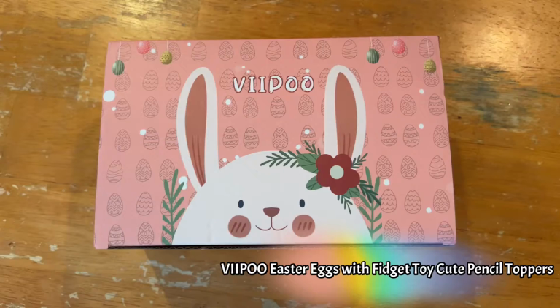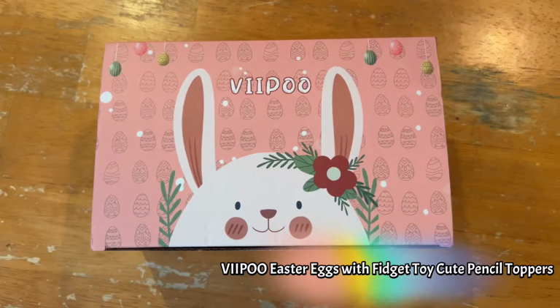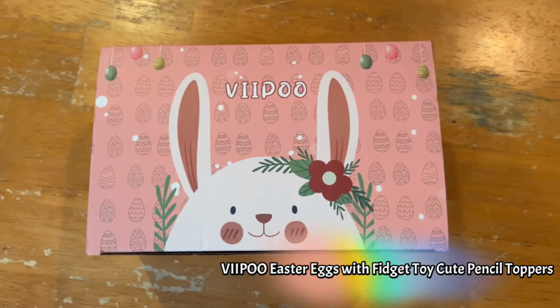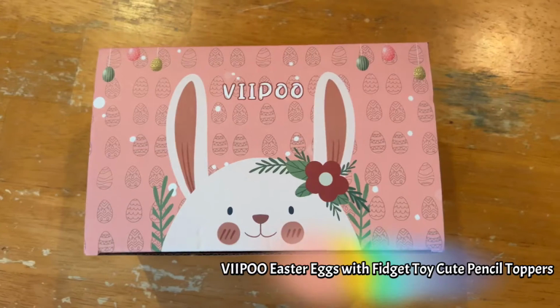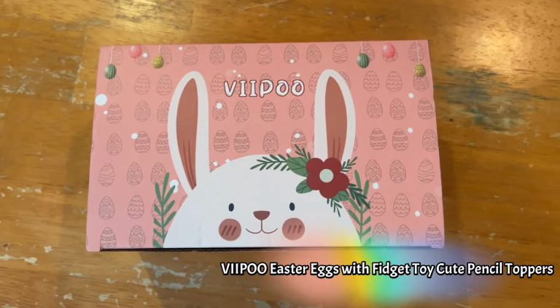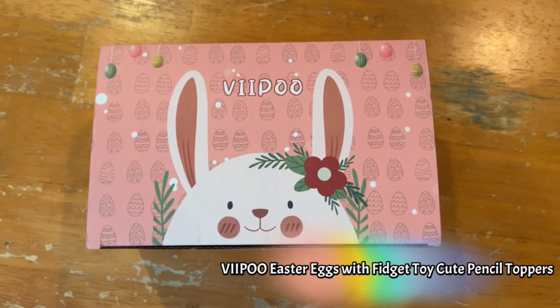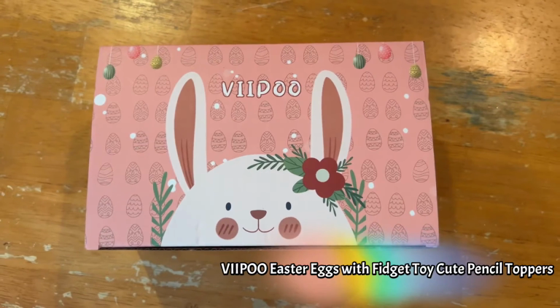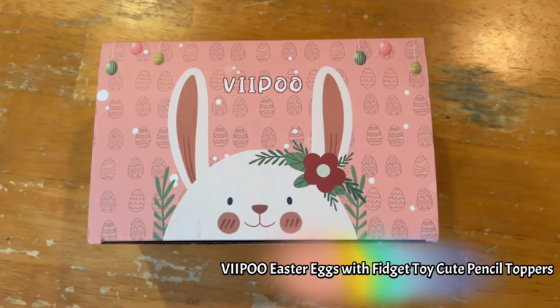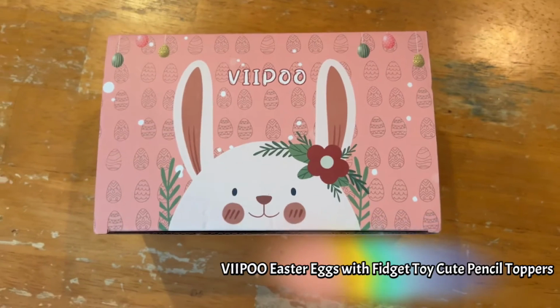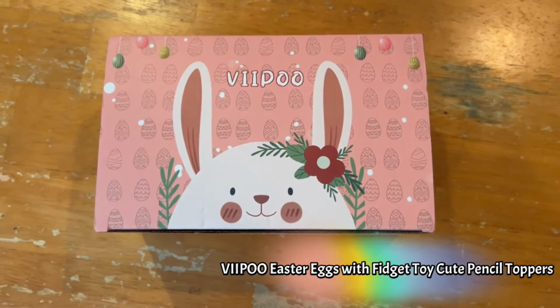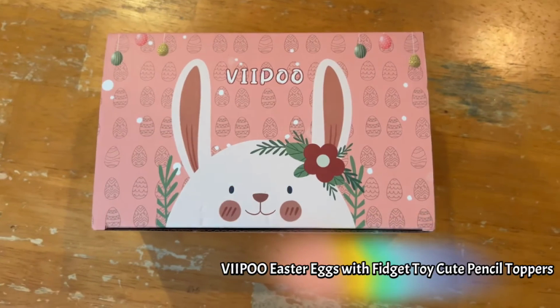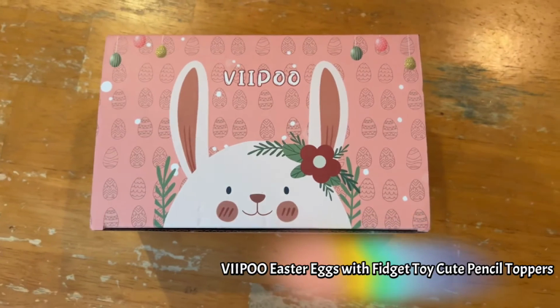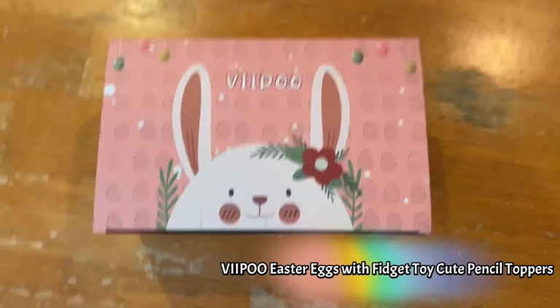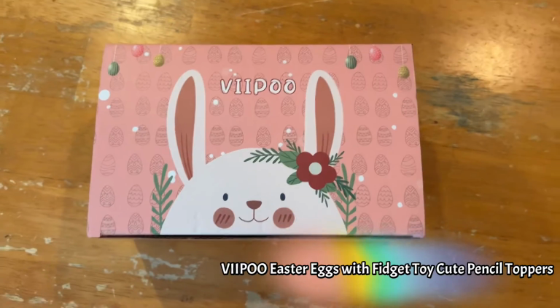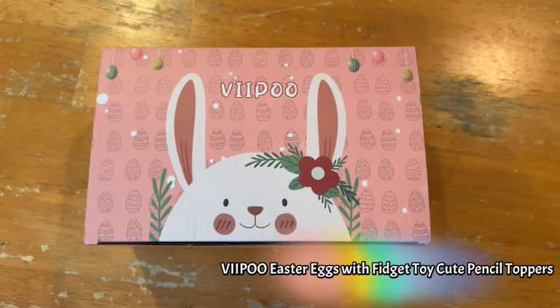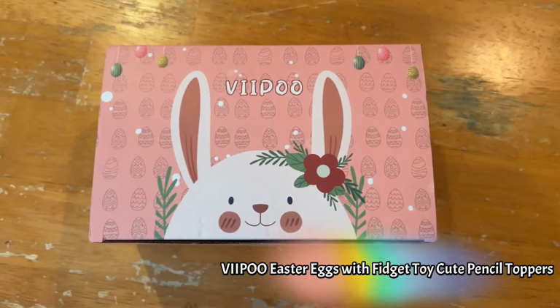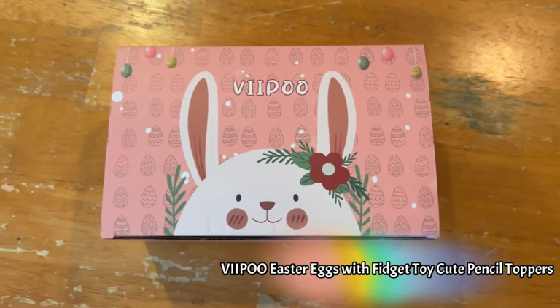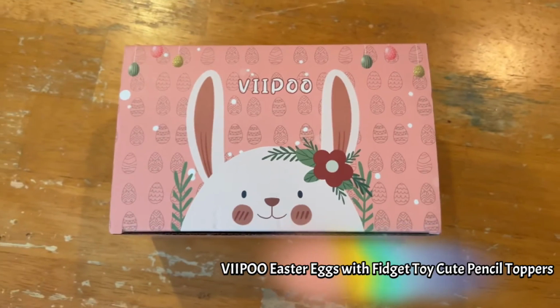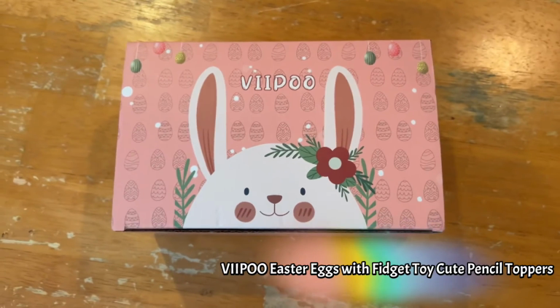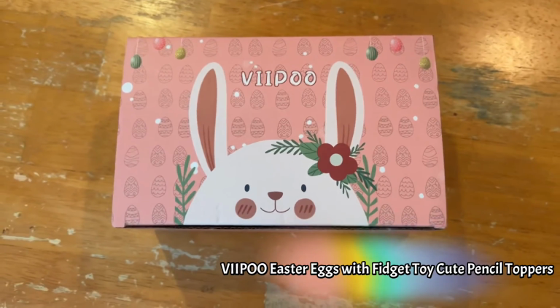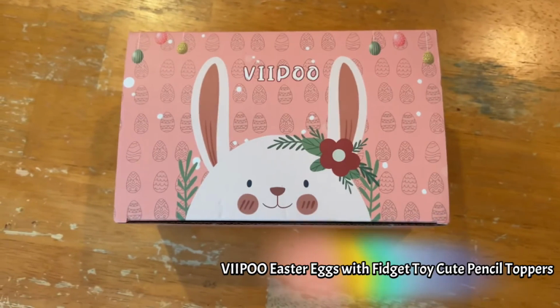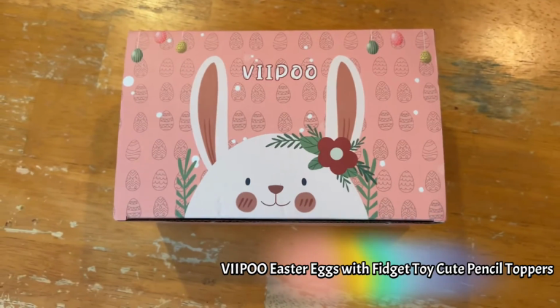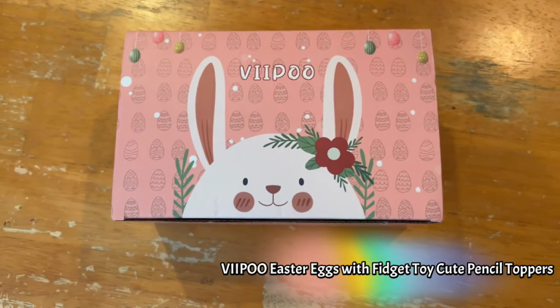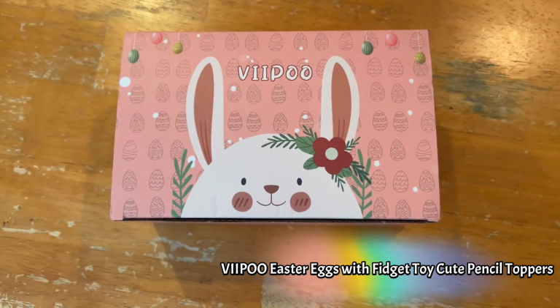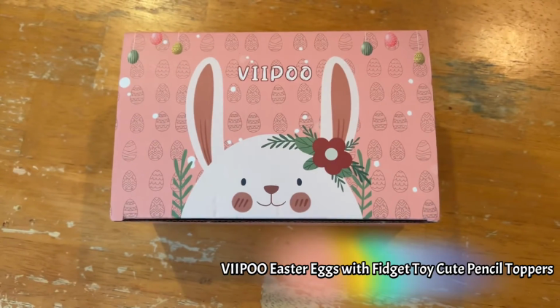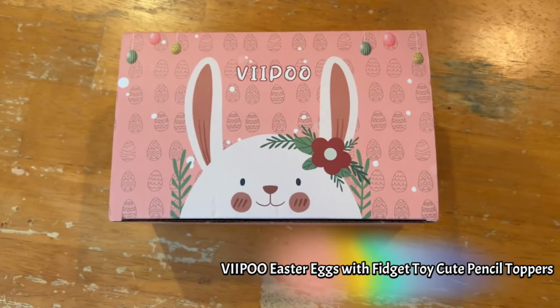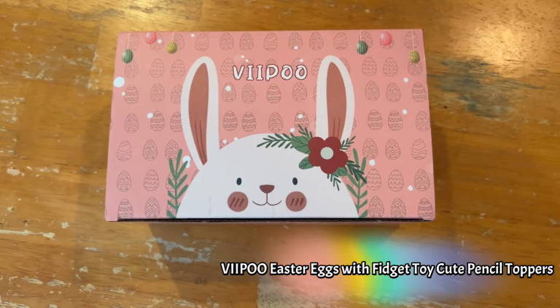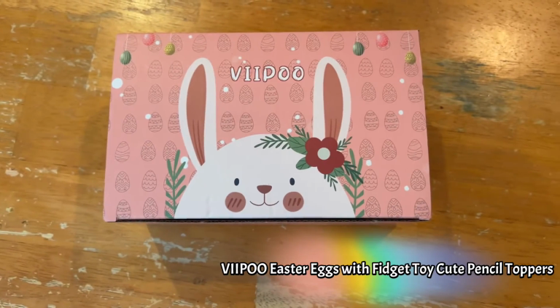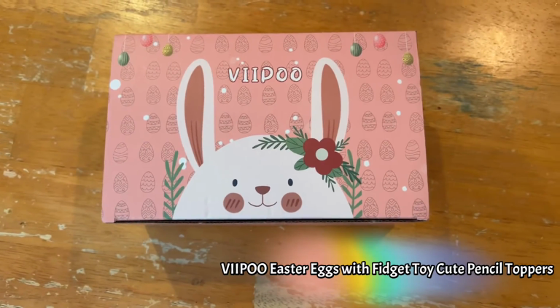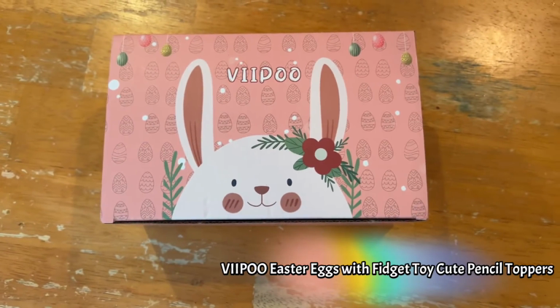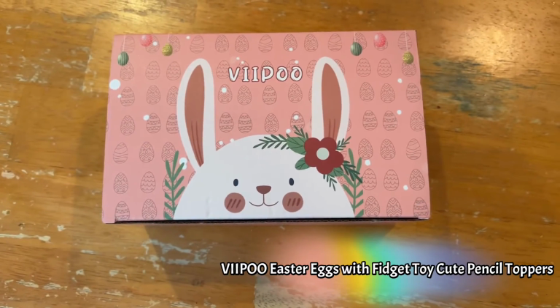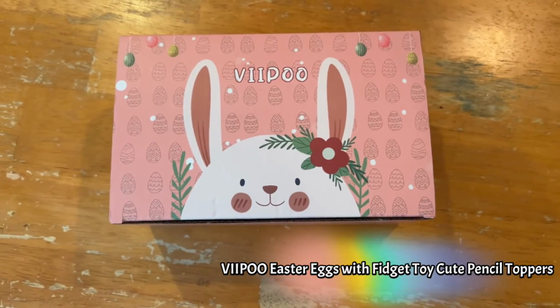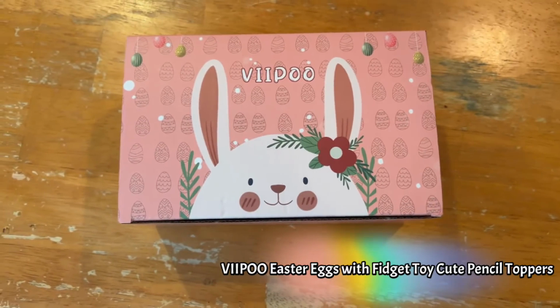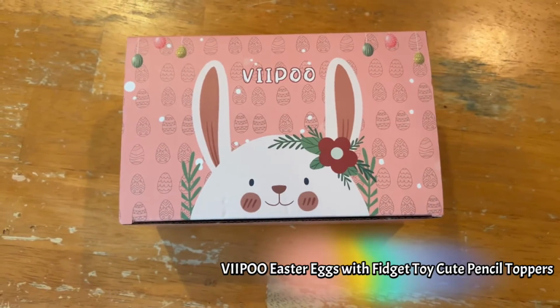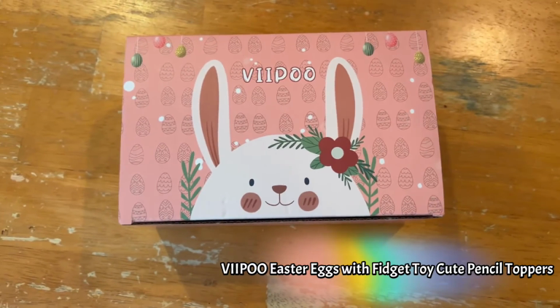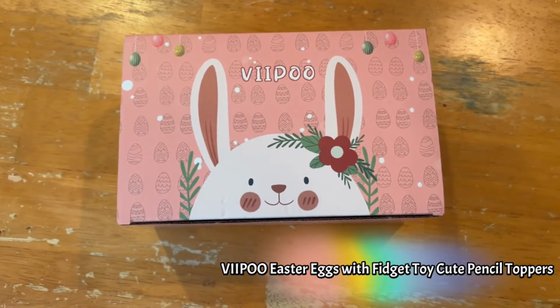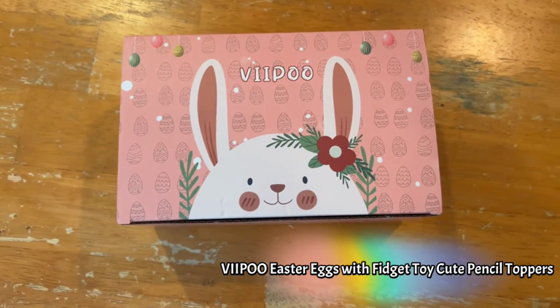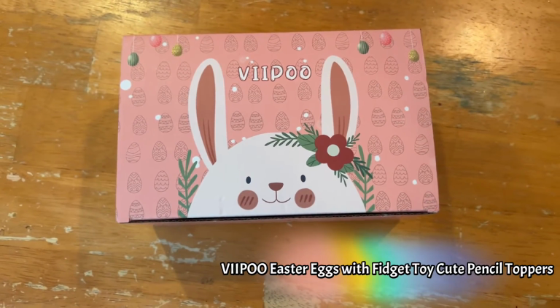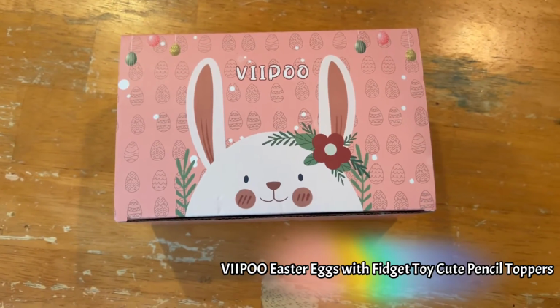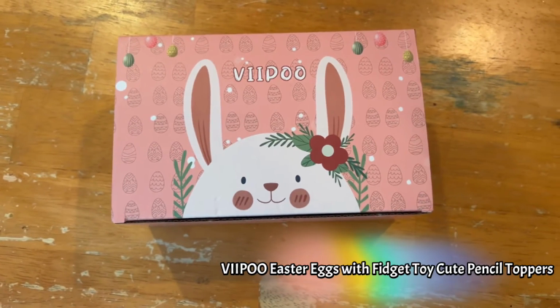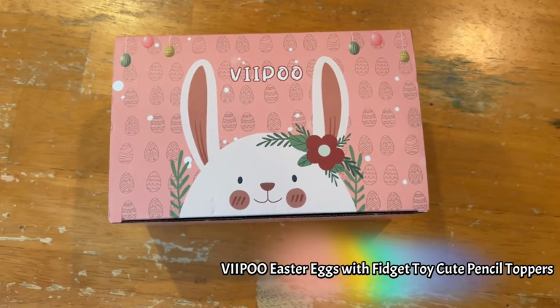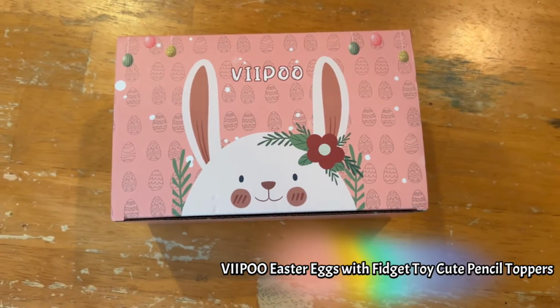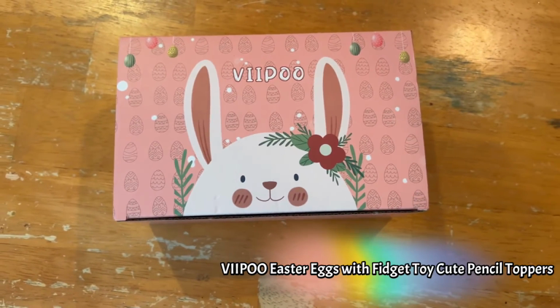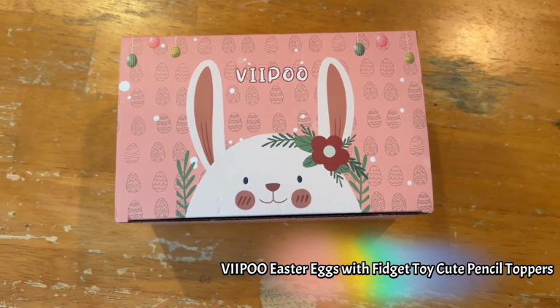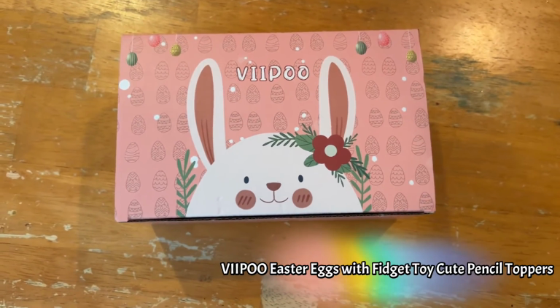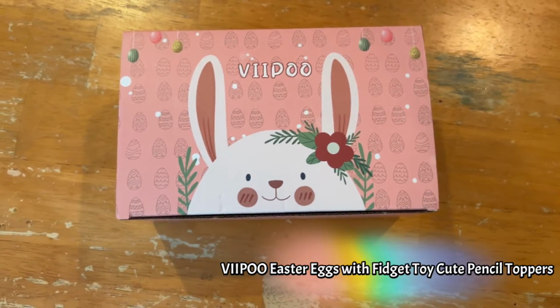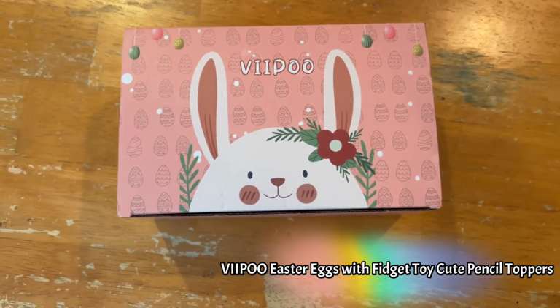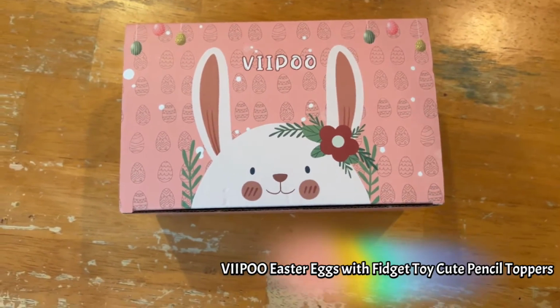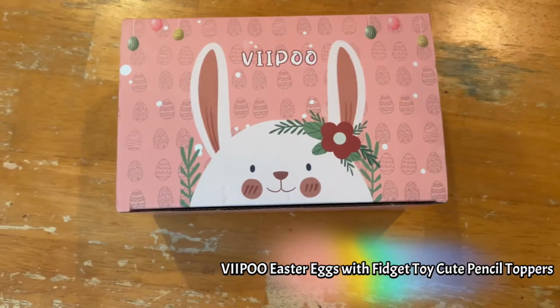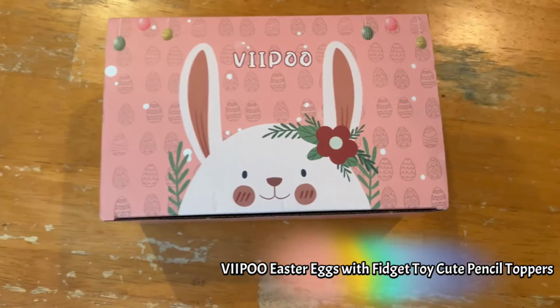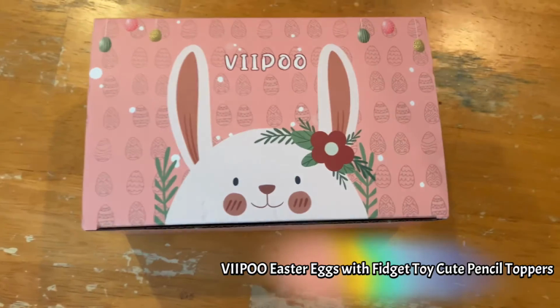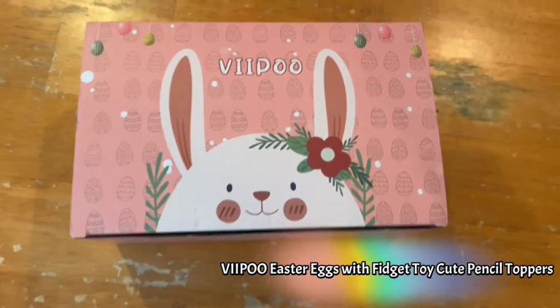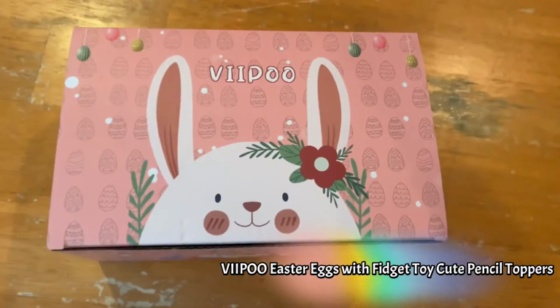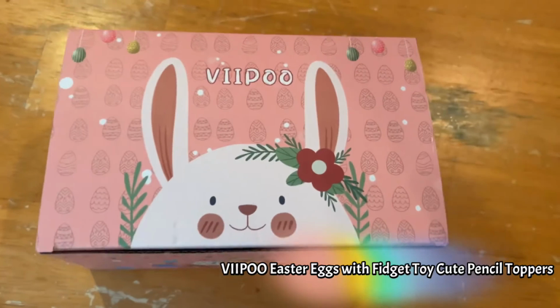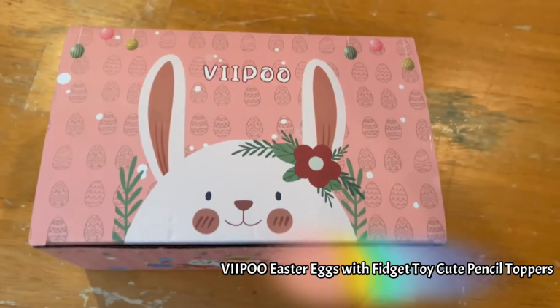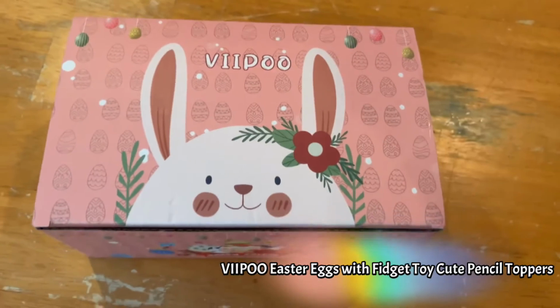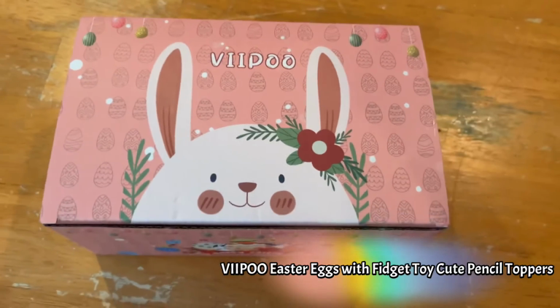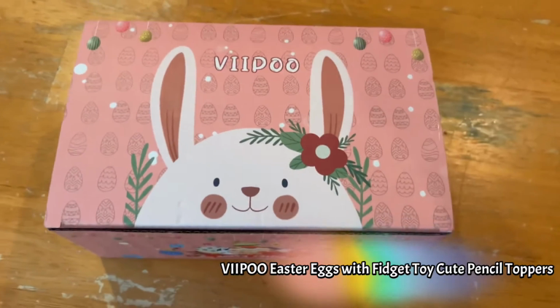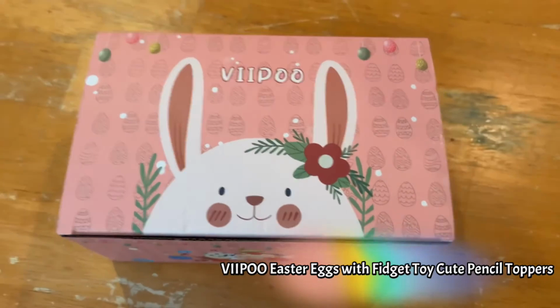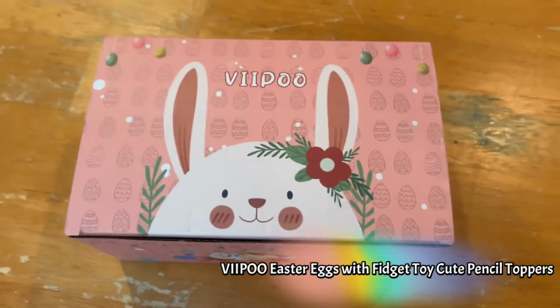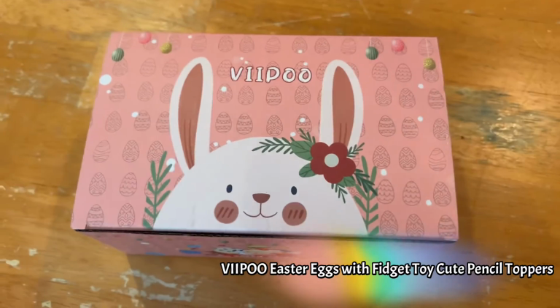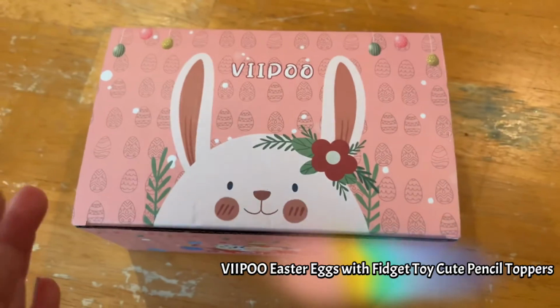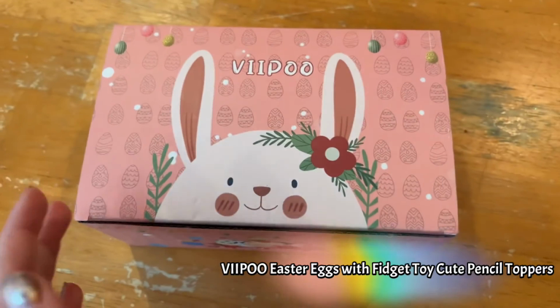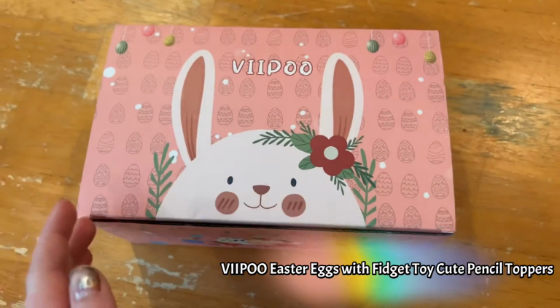Hello, my name is Riley and today I'll be showing you this VeePoo Easter Fidget Toy Set.